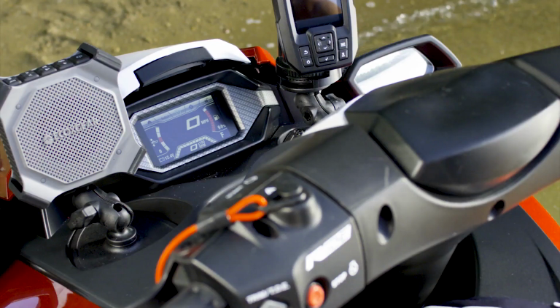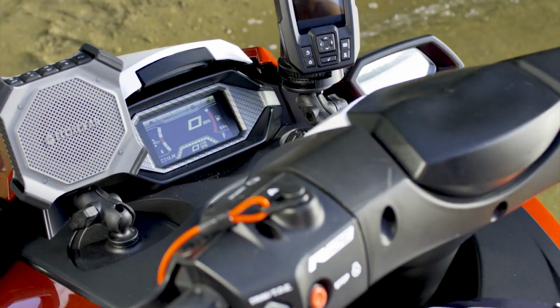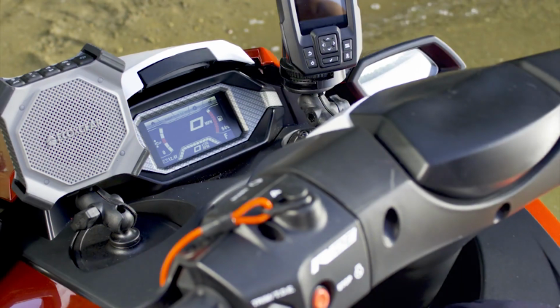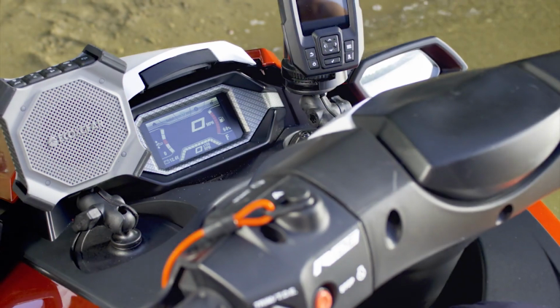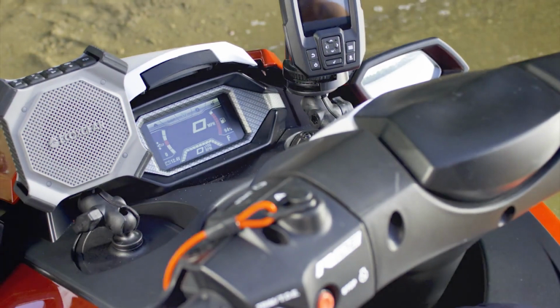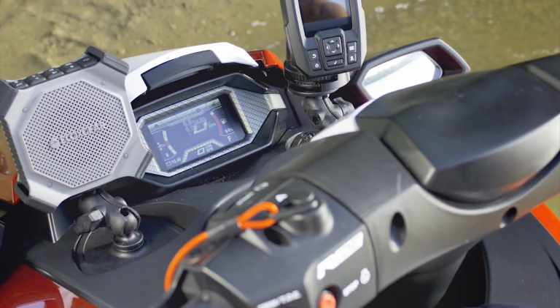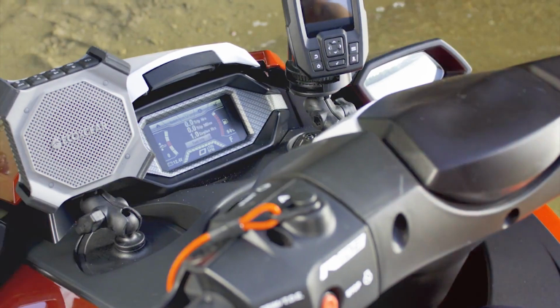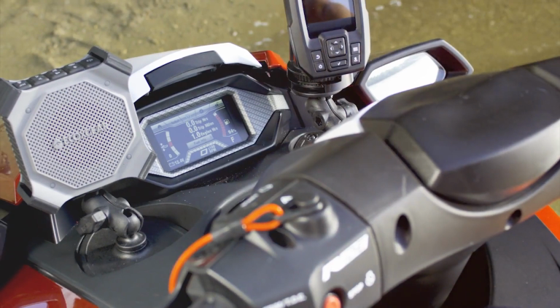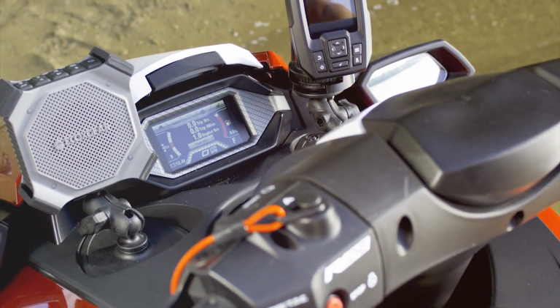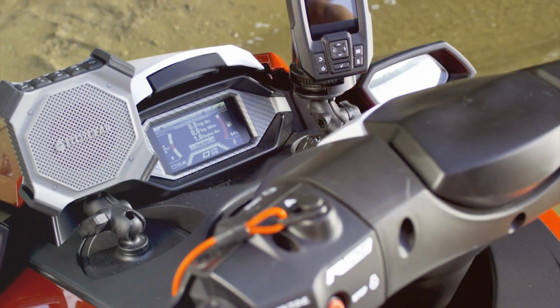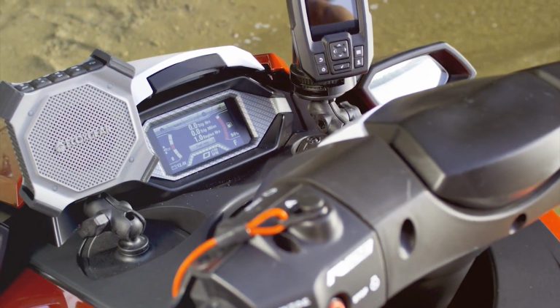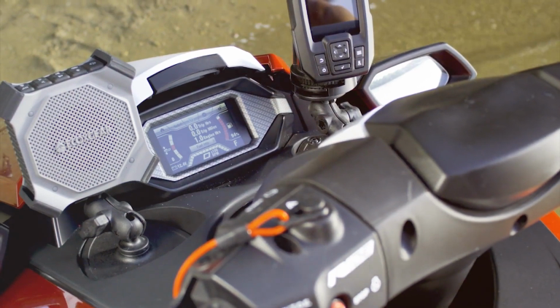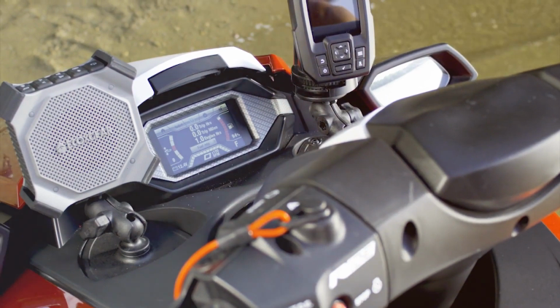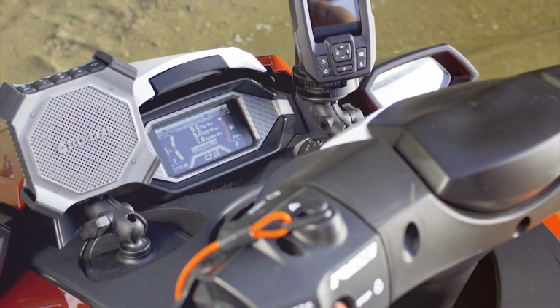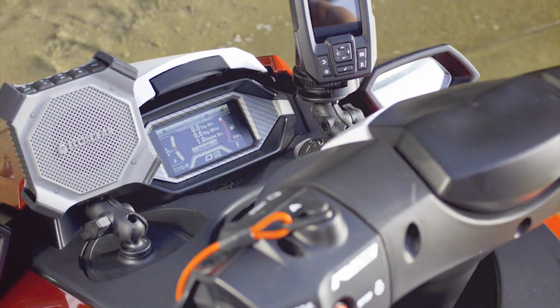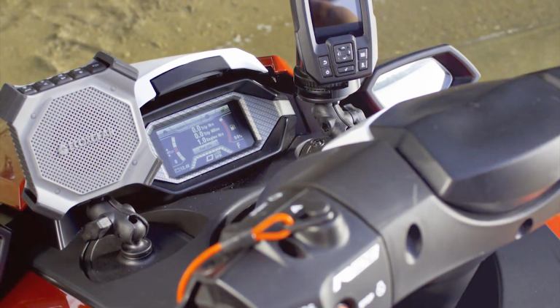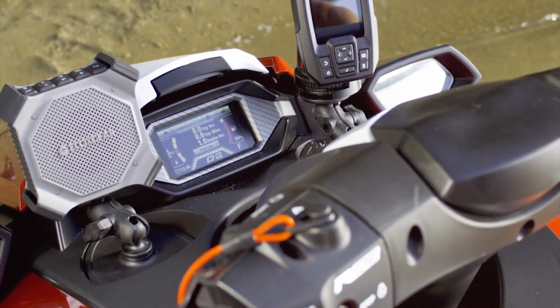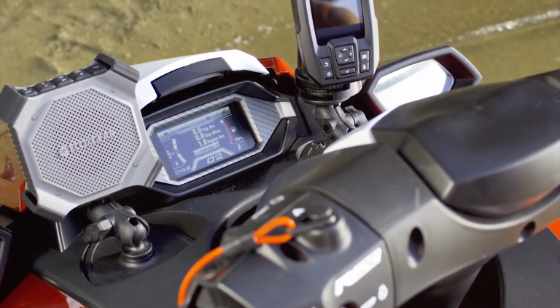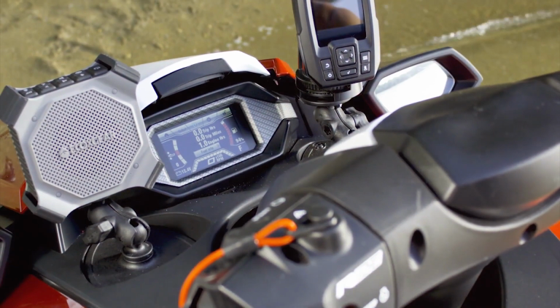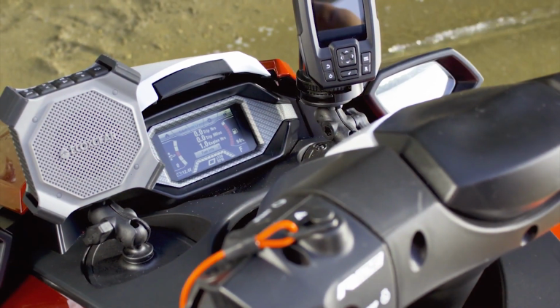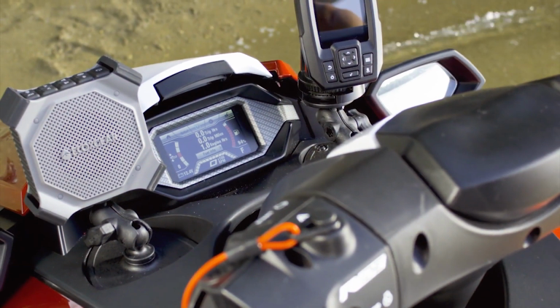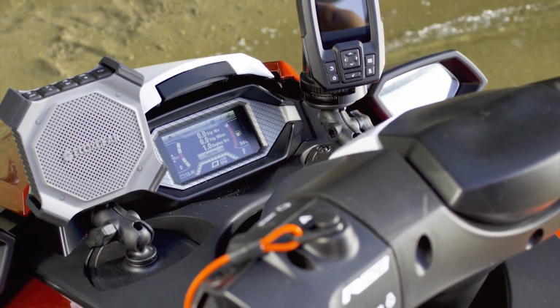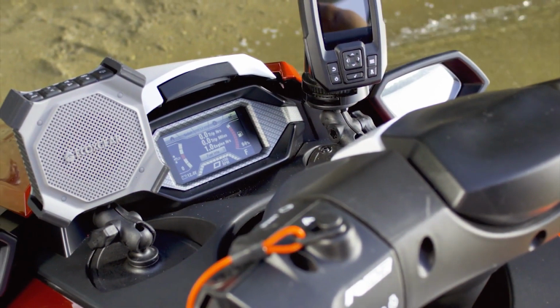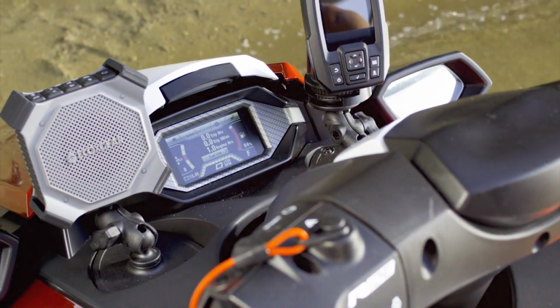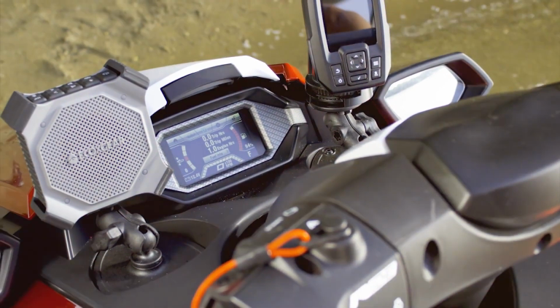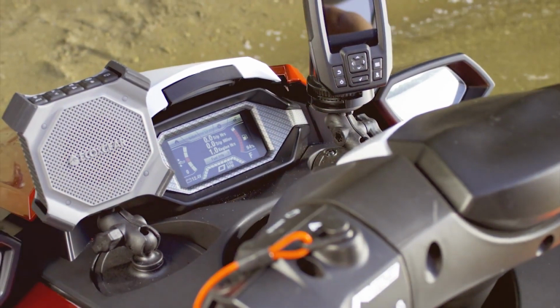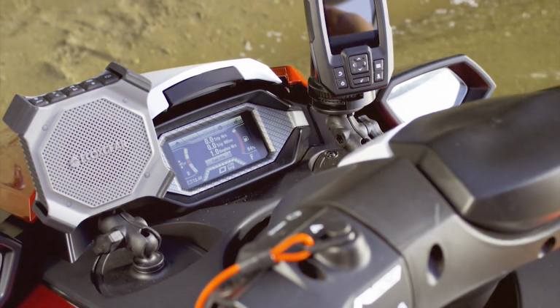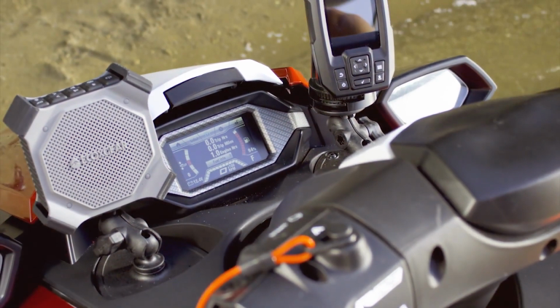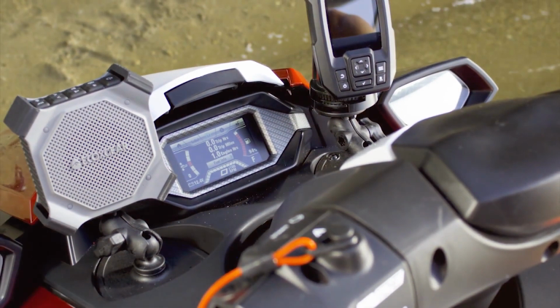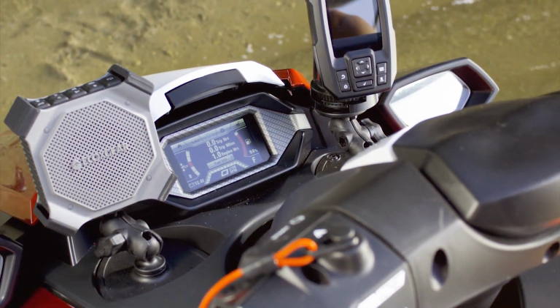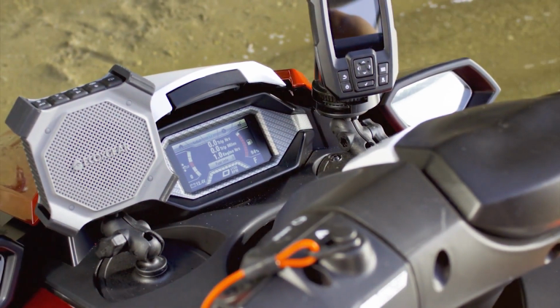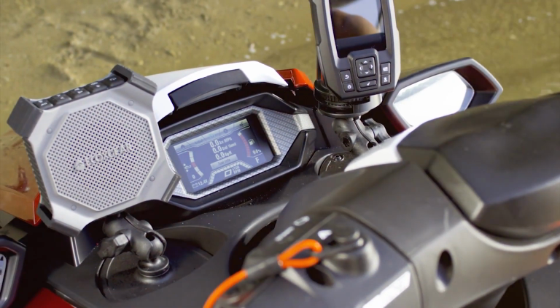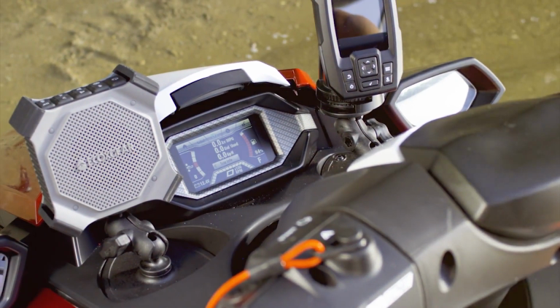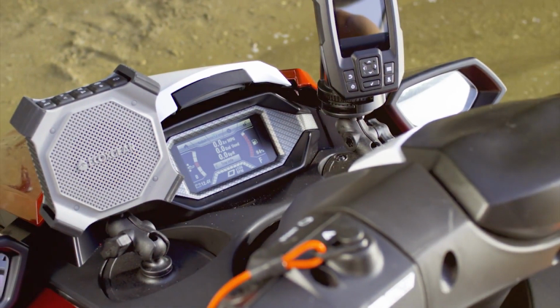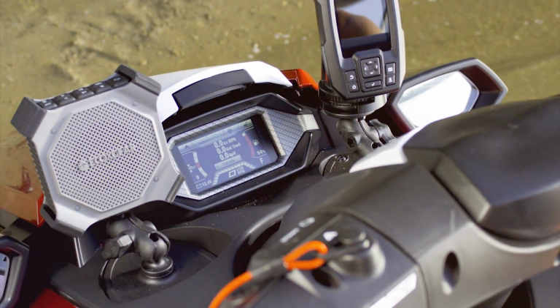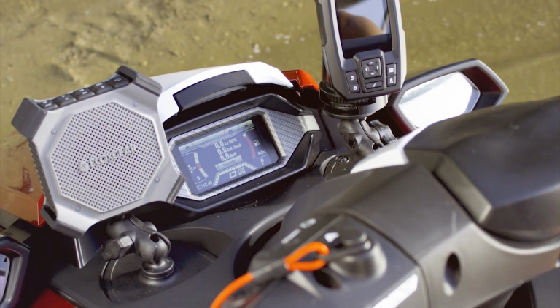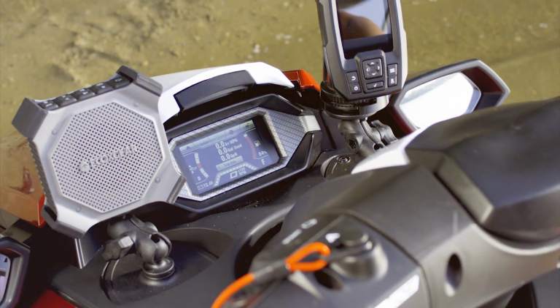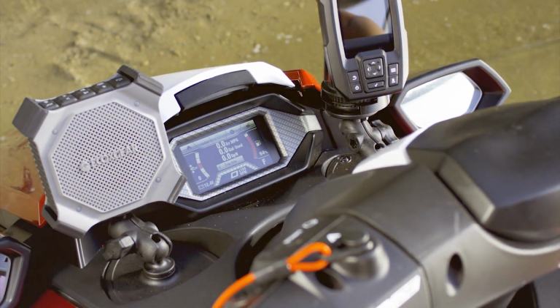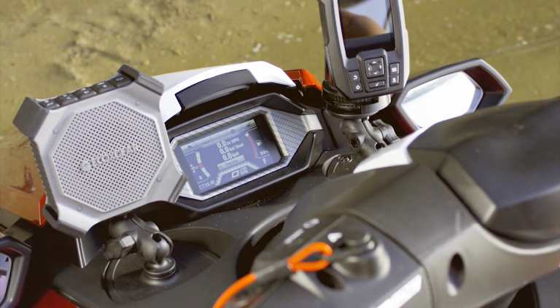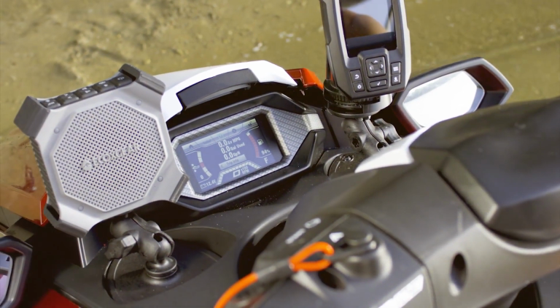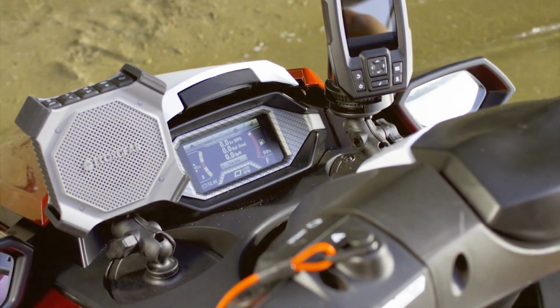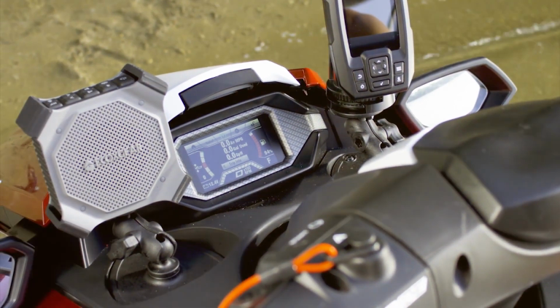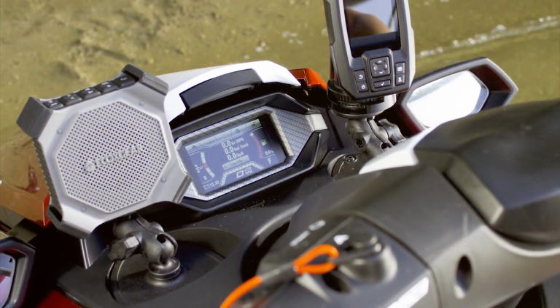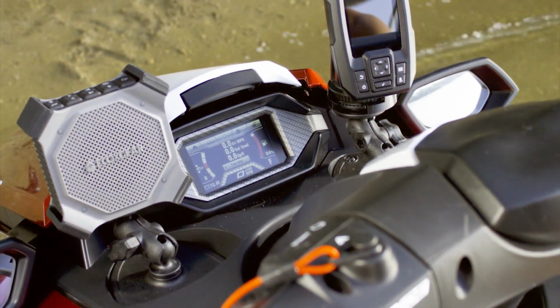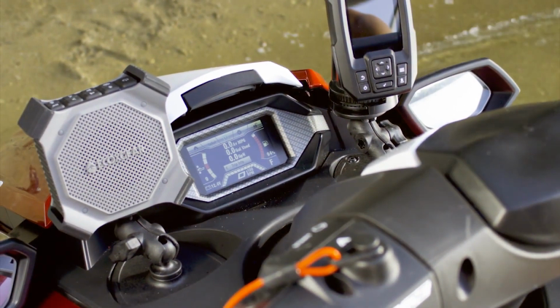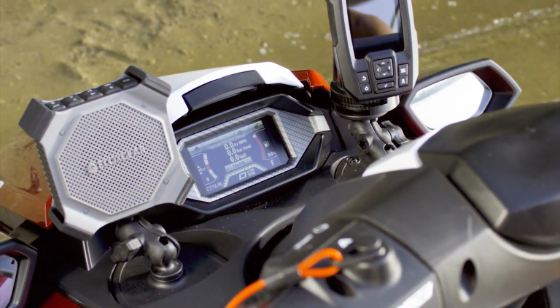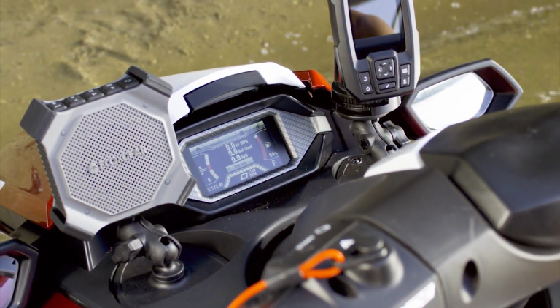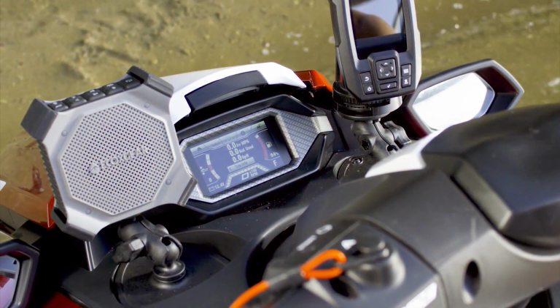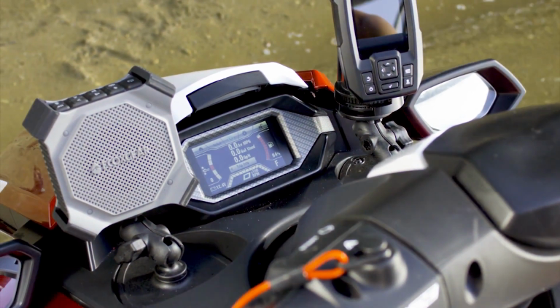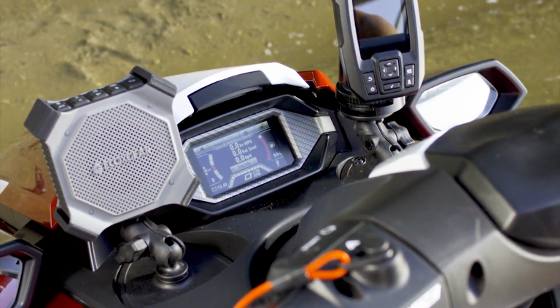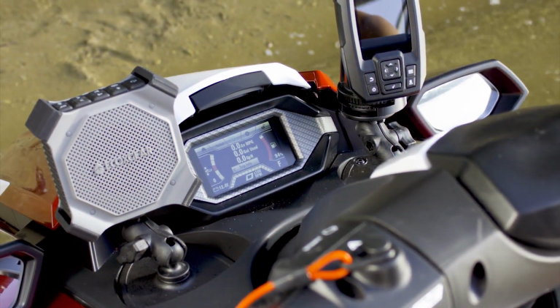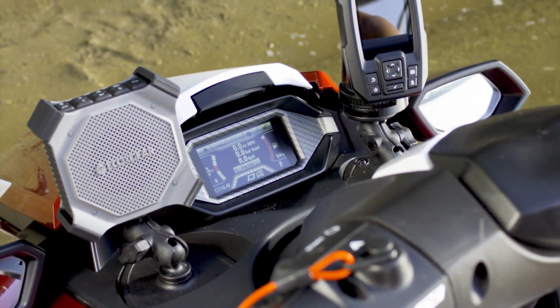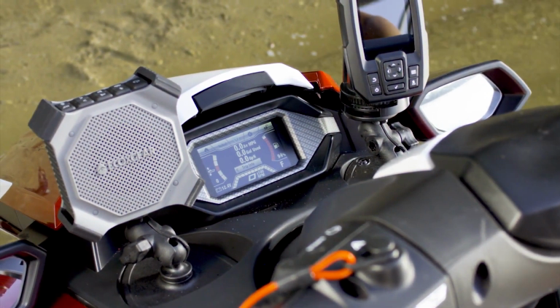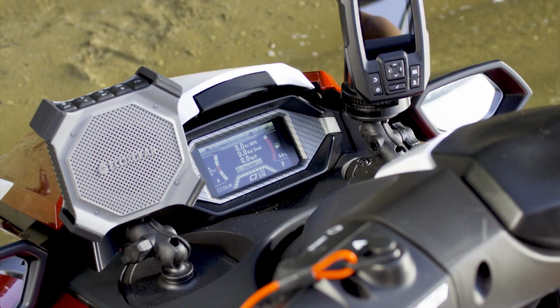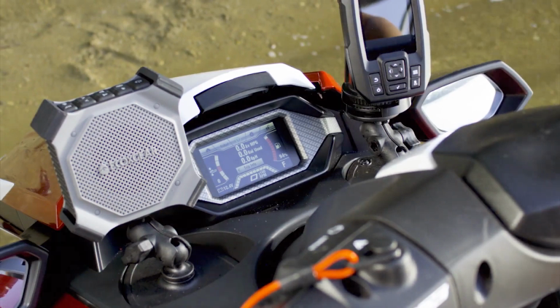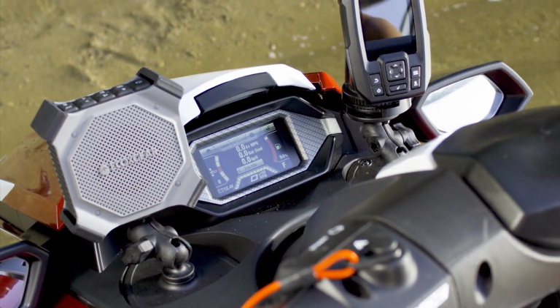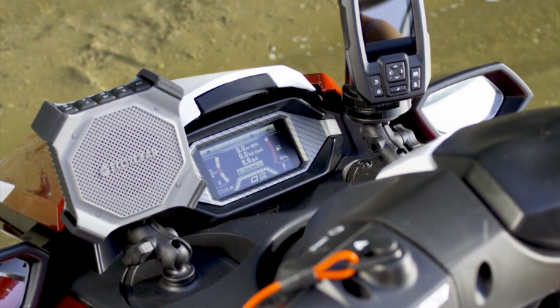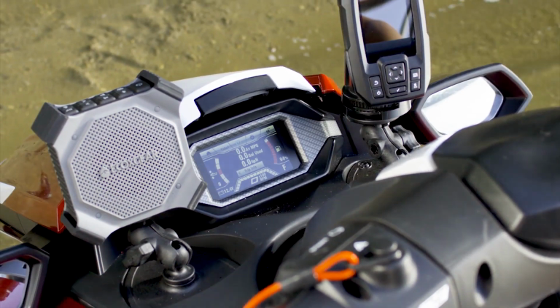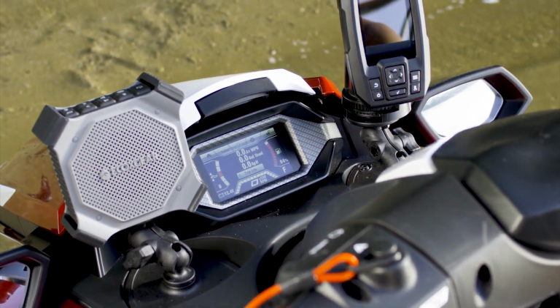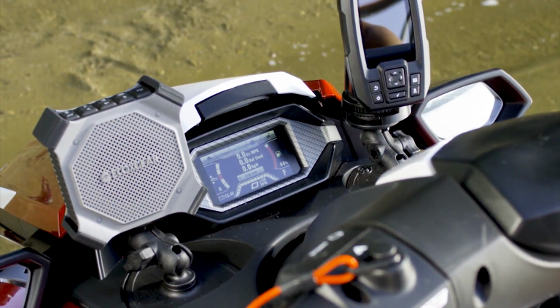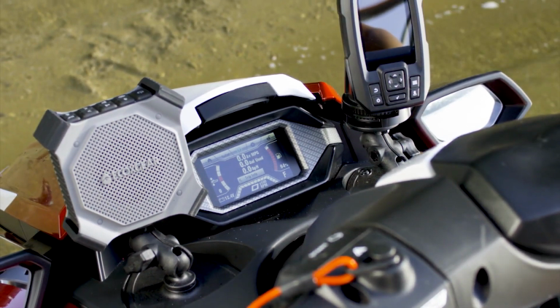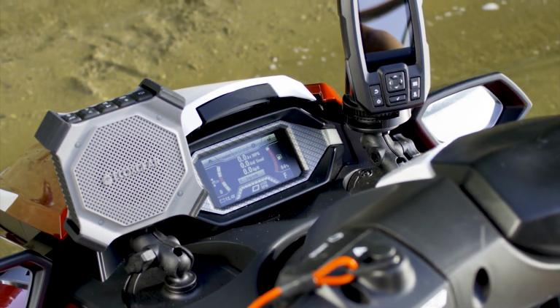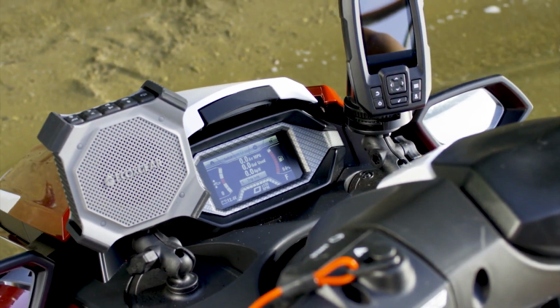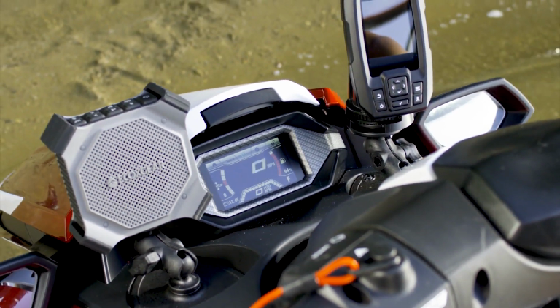The audio package is a standard part of the limited package for the FX, as is the Garmin GPS fish finder unit.